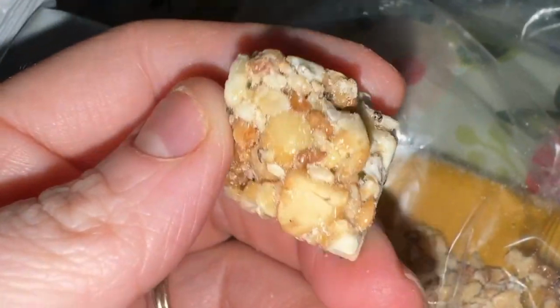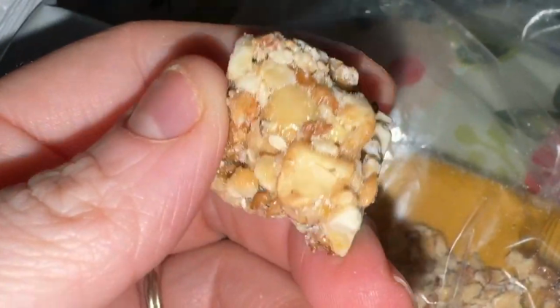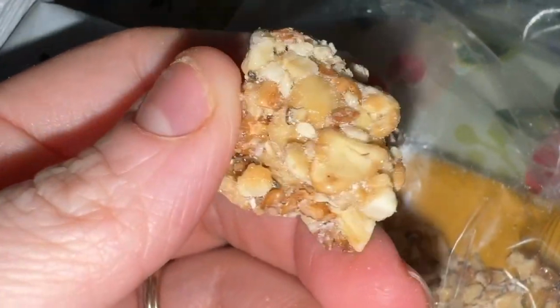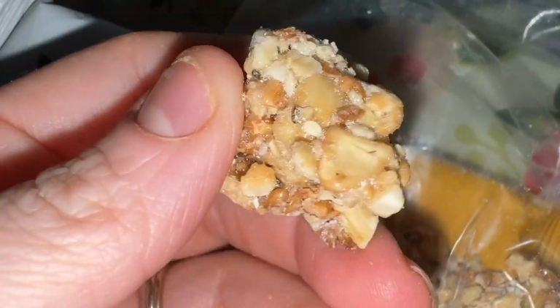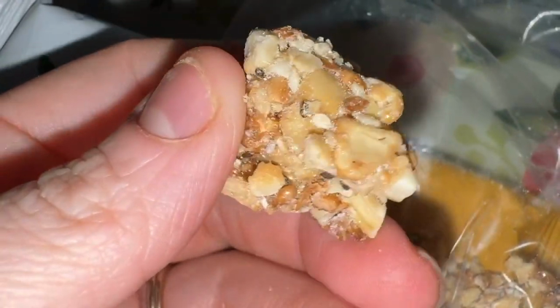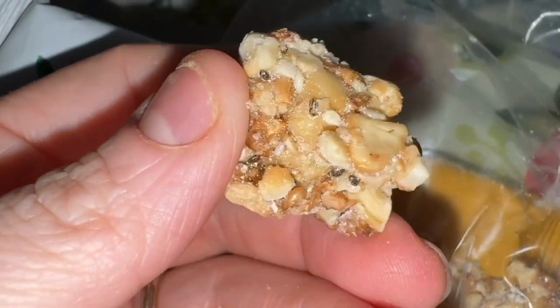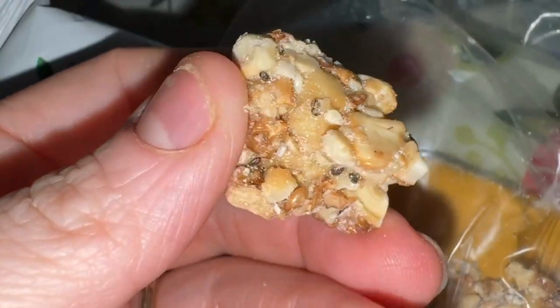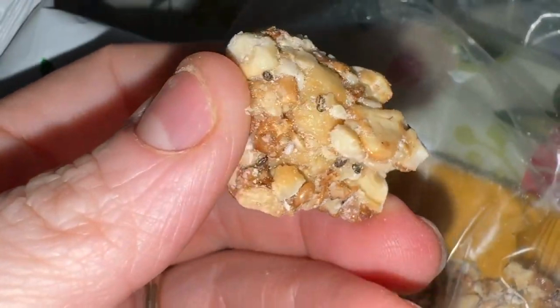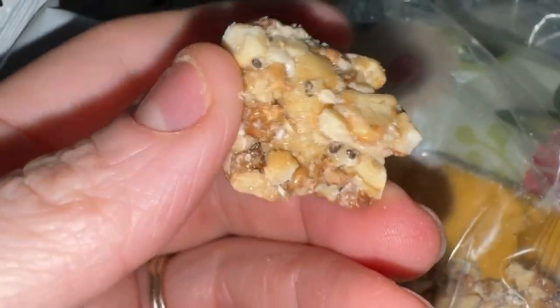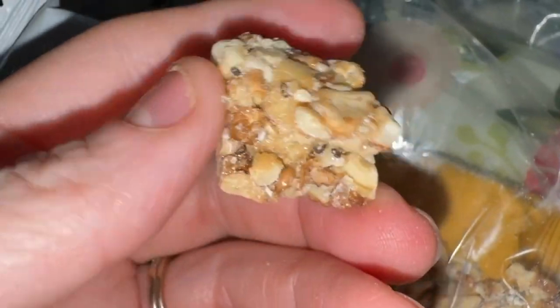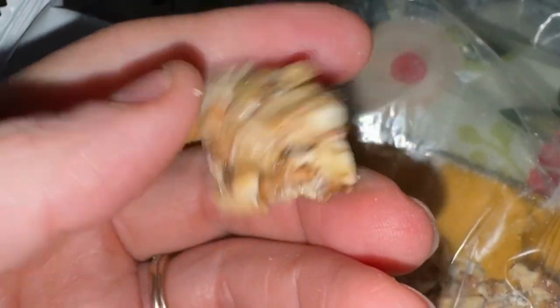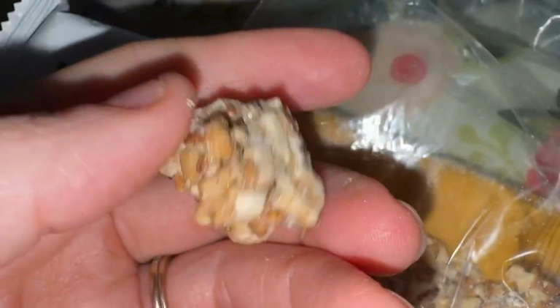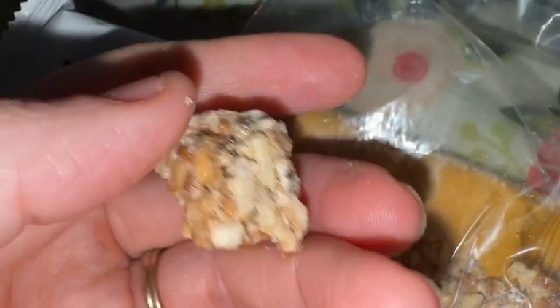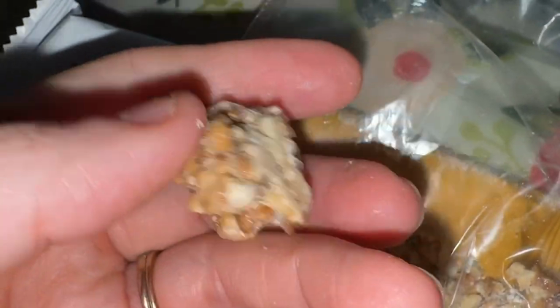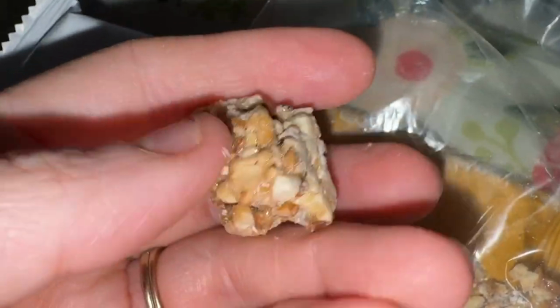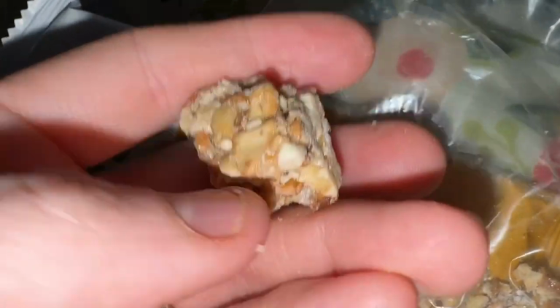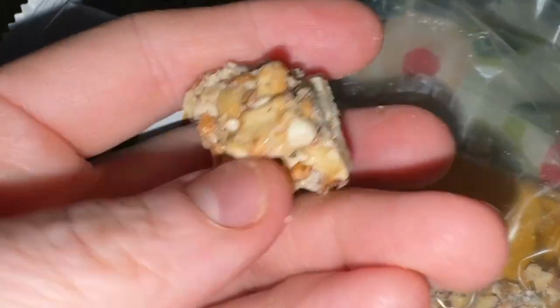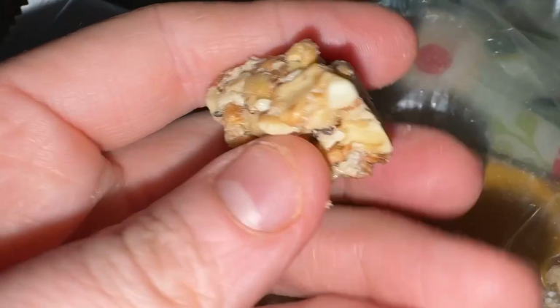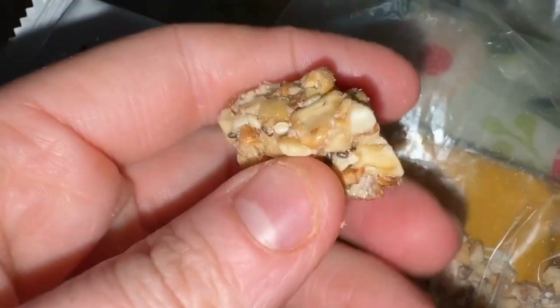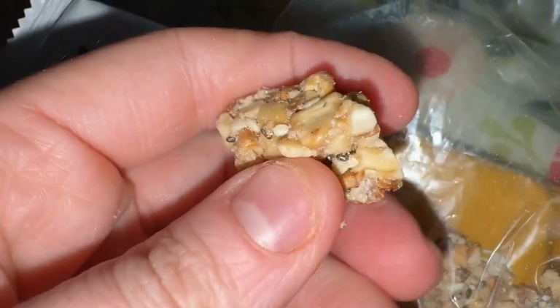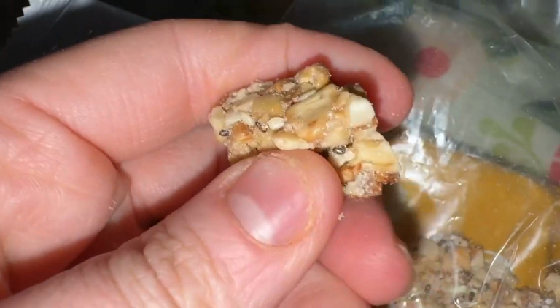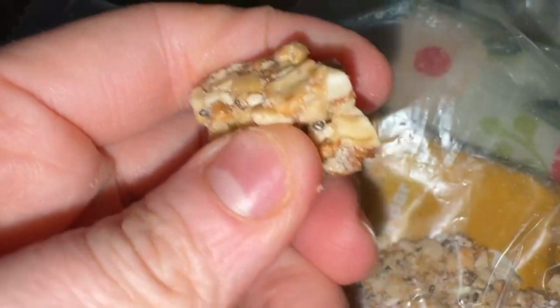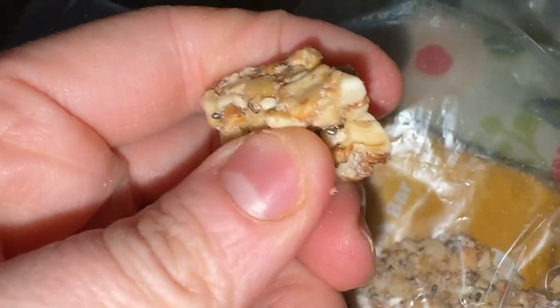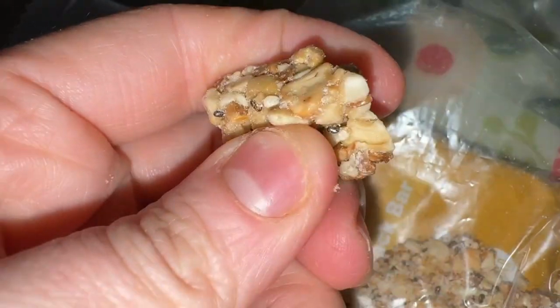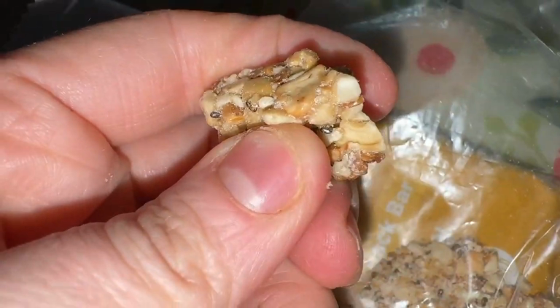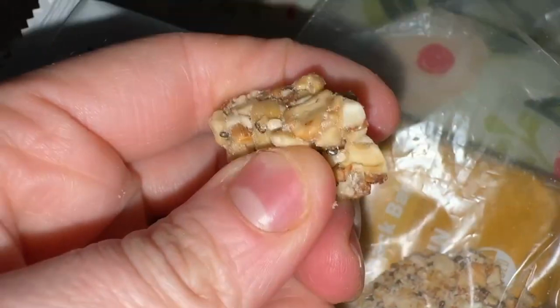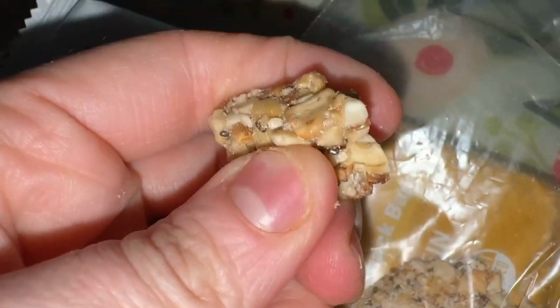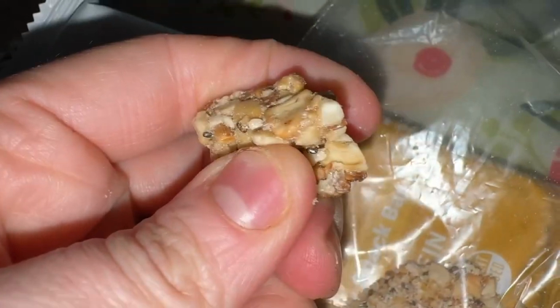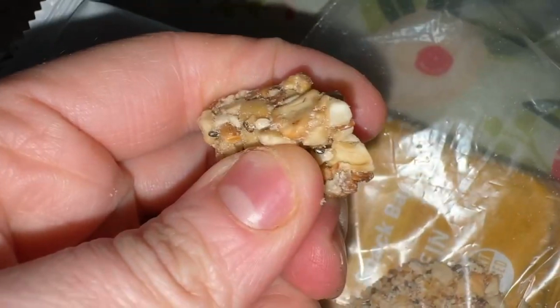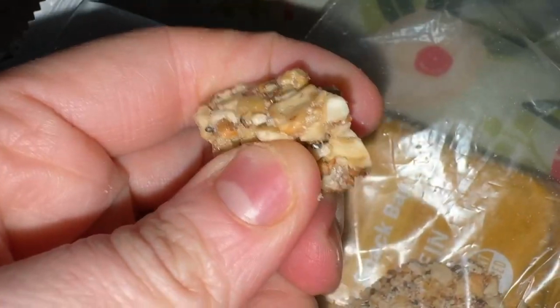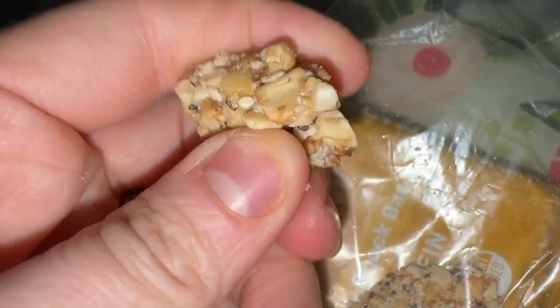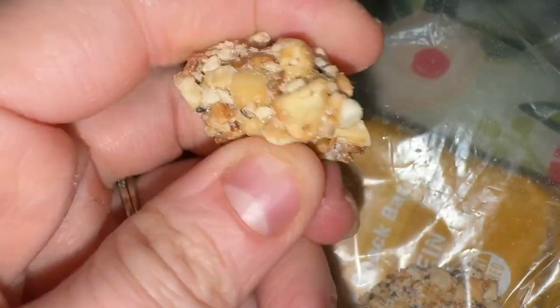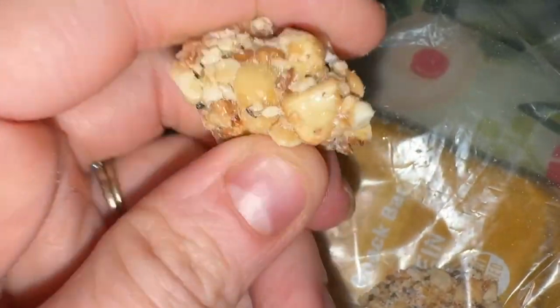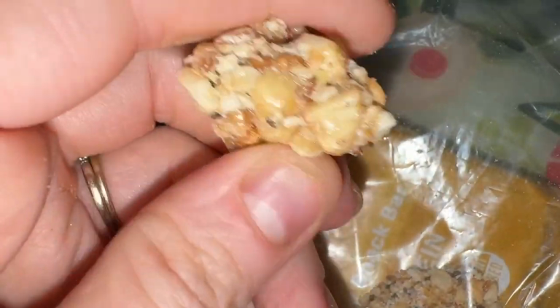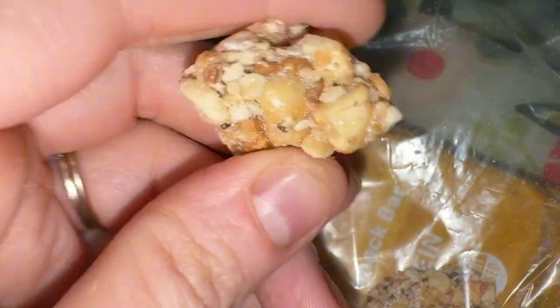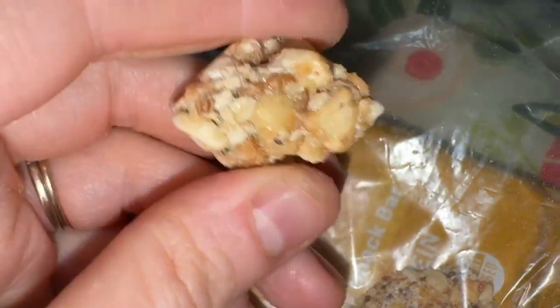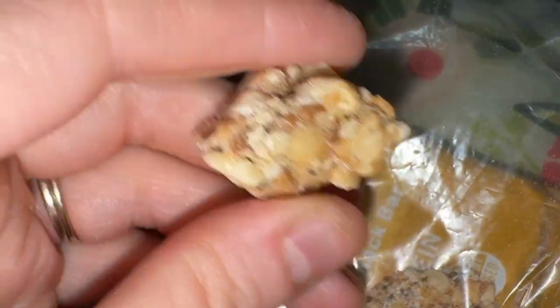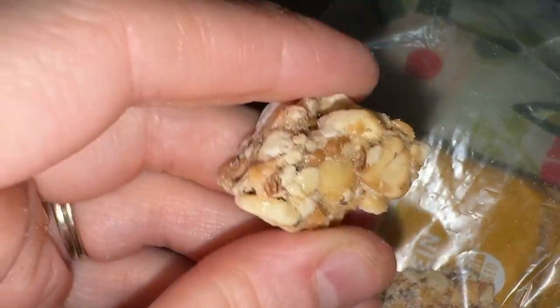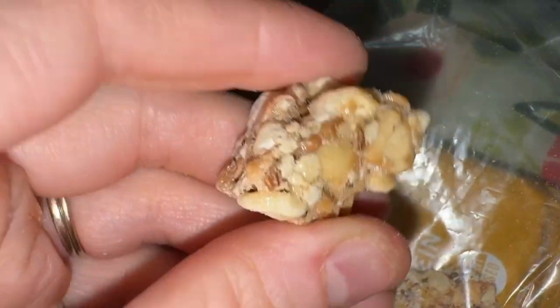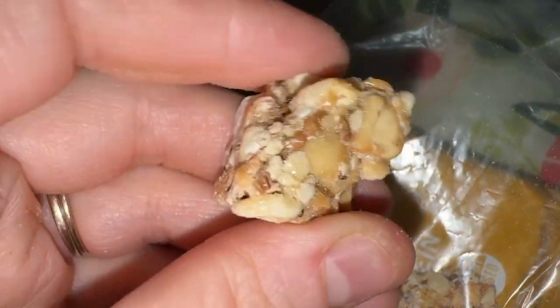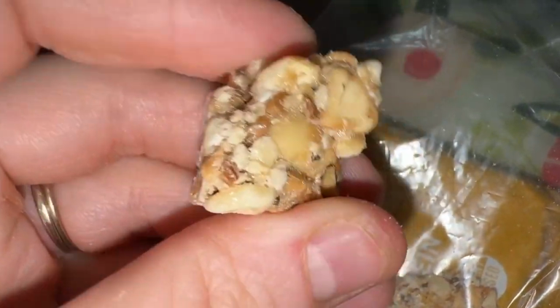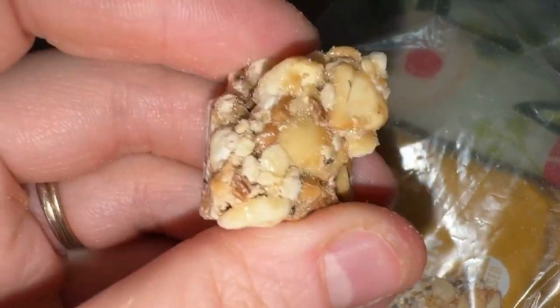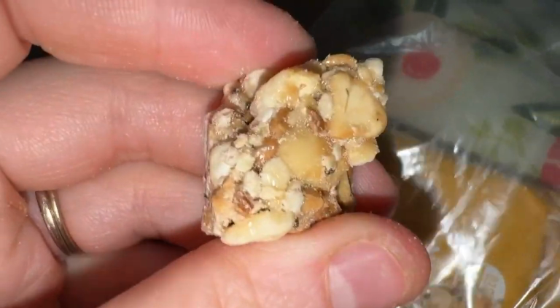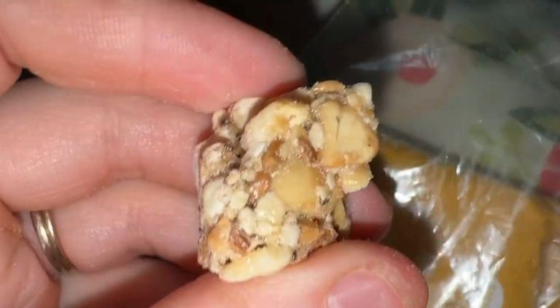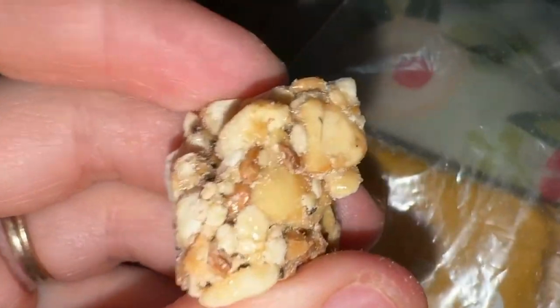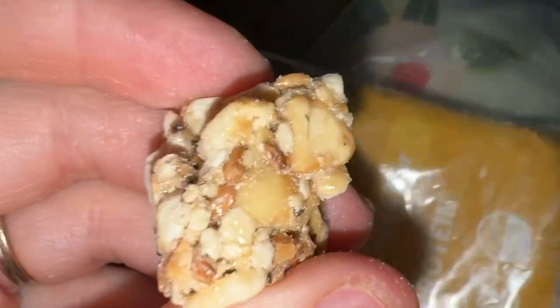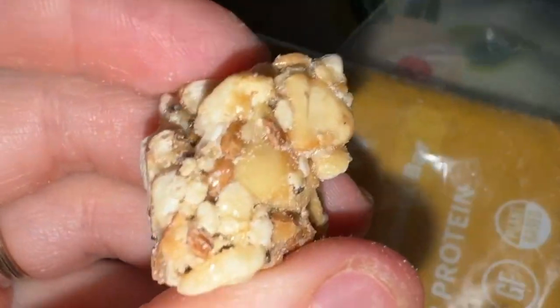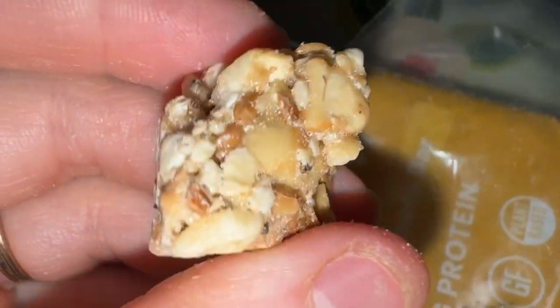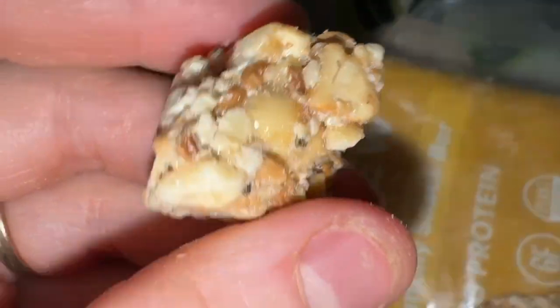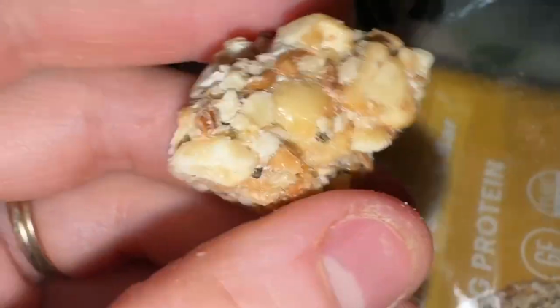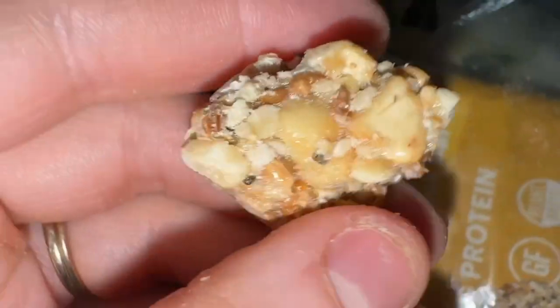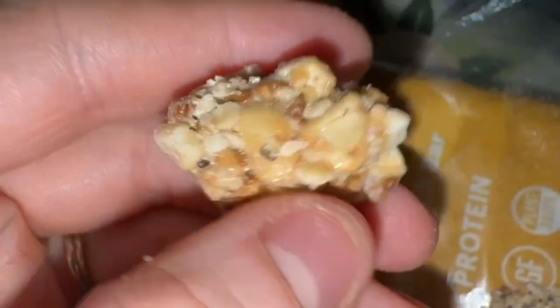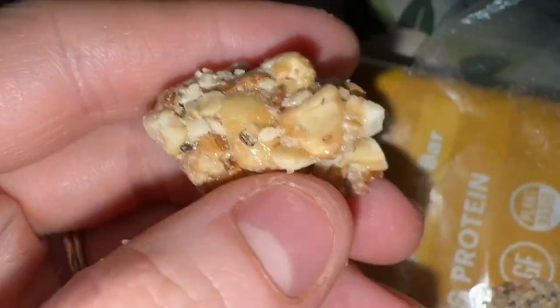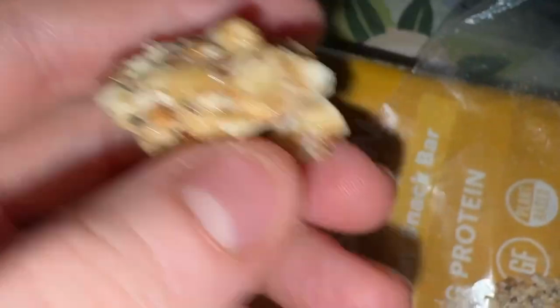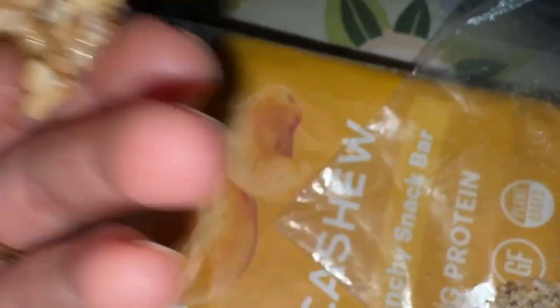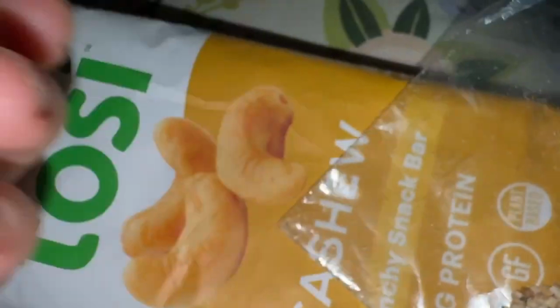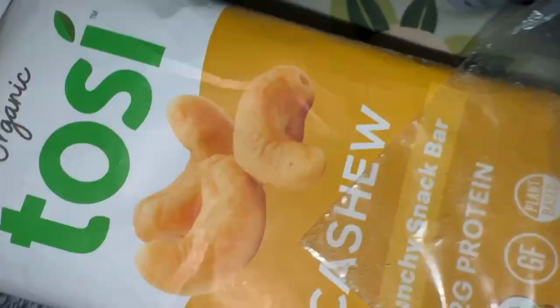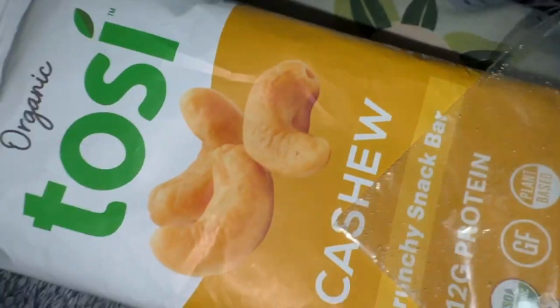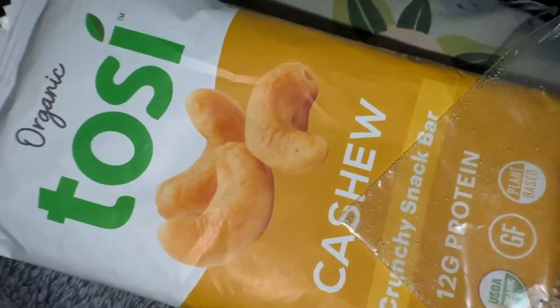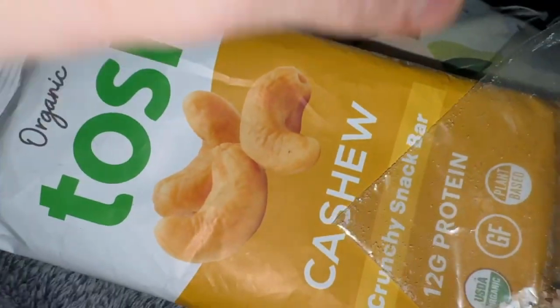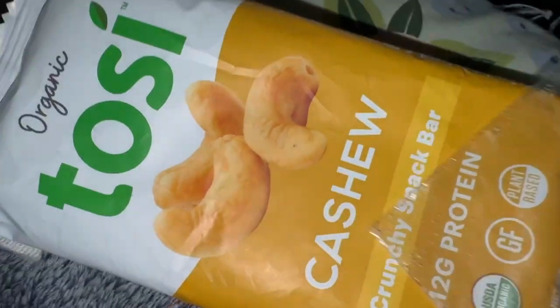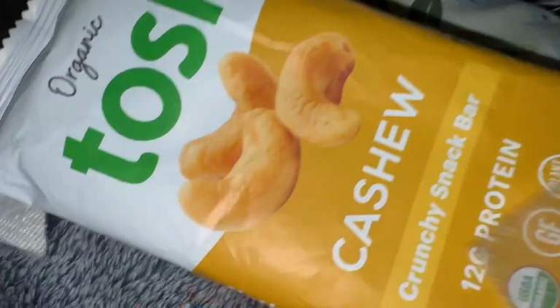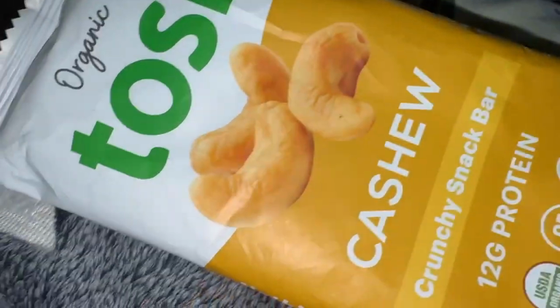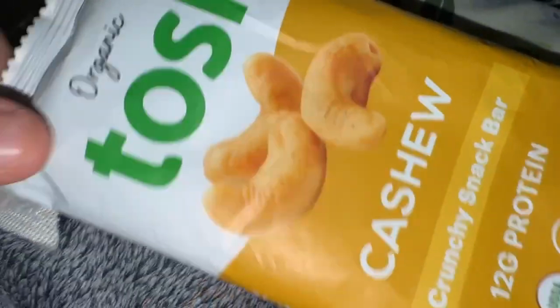There's just a lot of goodies jam packed in this little snack bar, and we really enjoy them — they're one of our favorite snacks.